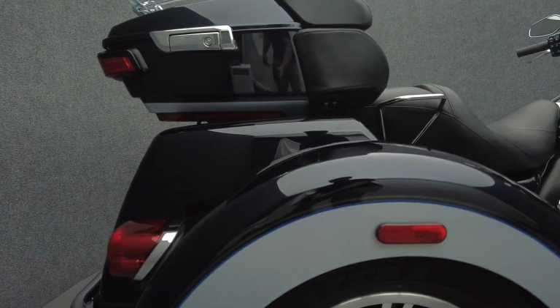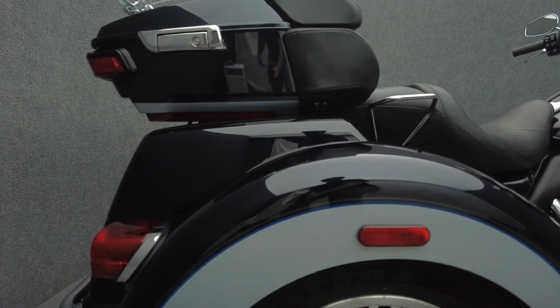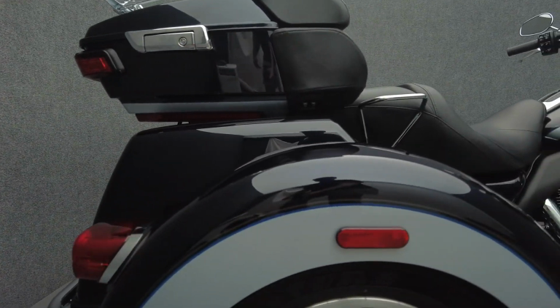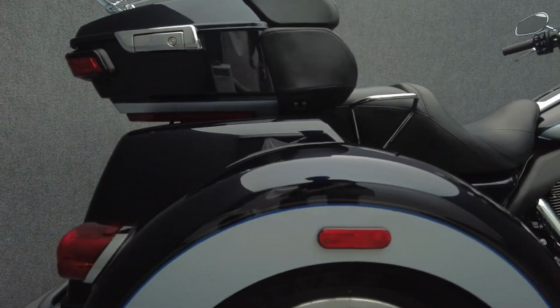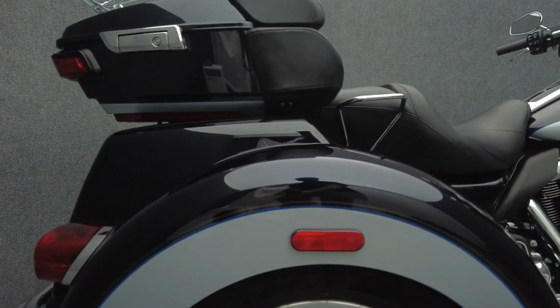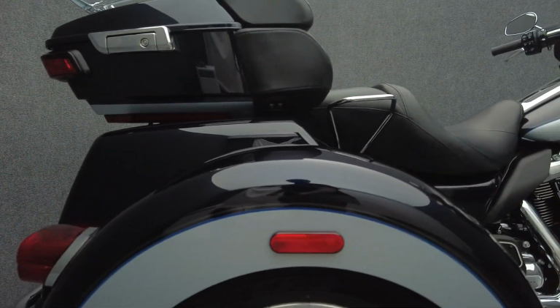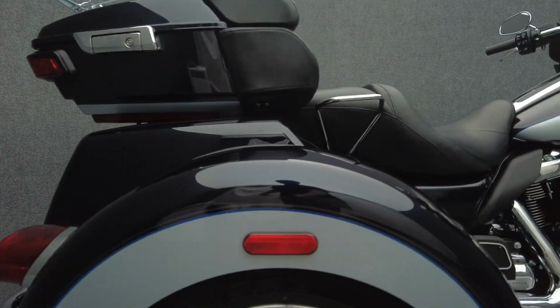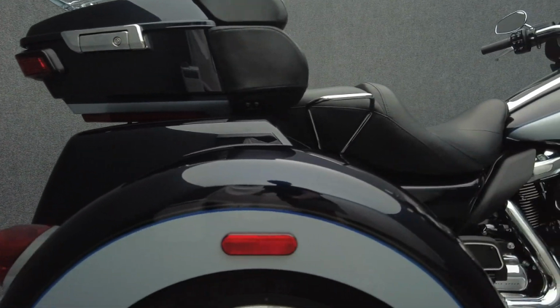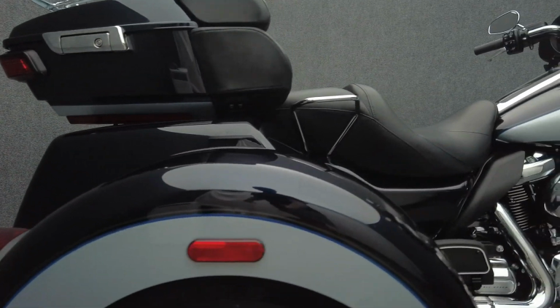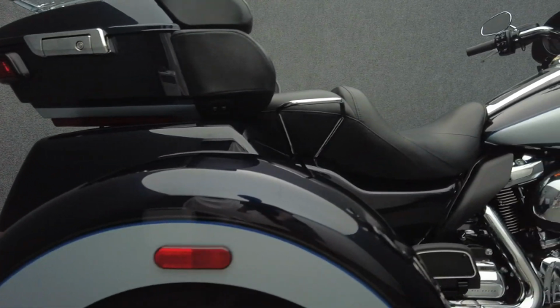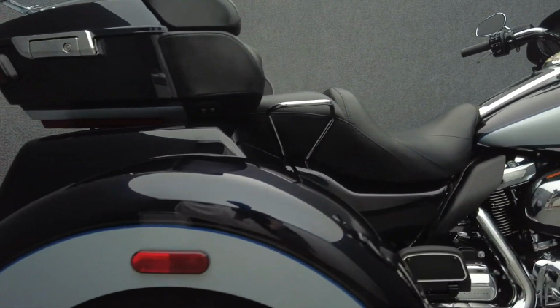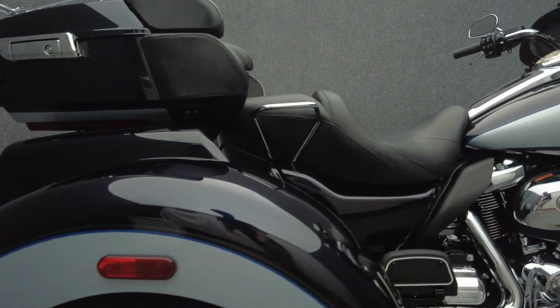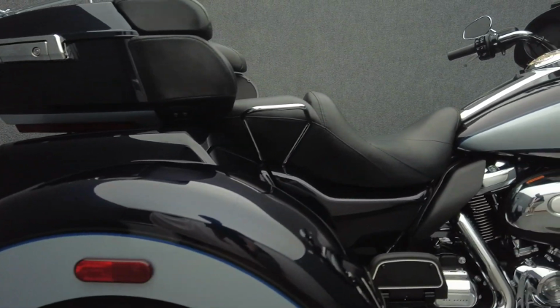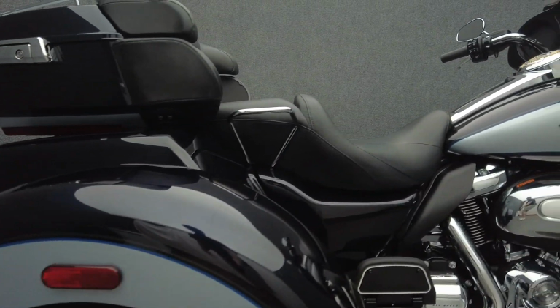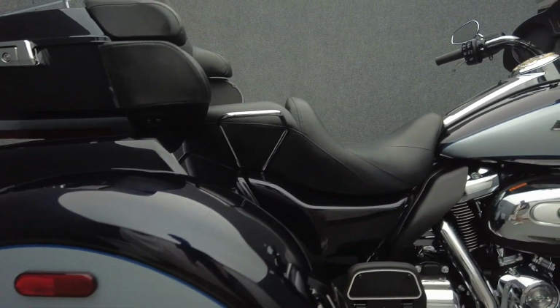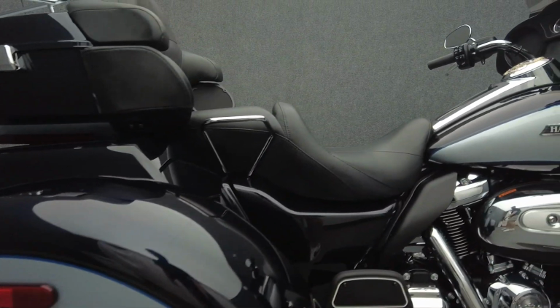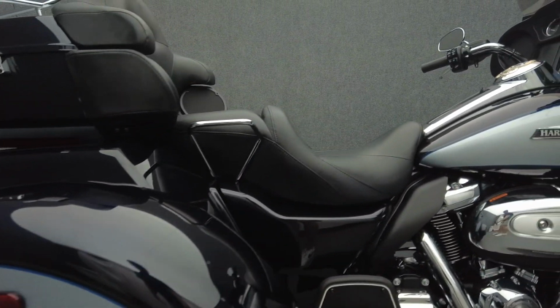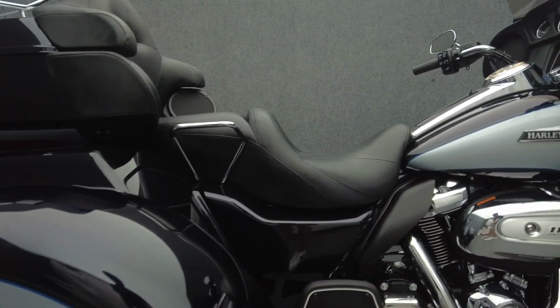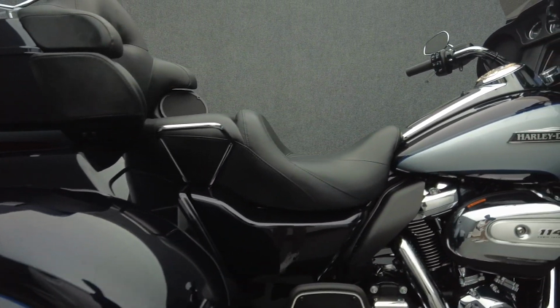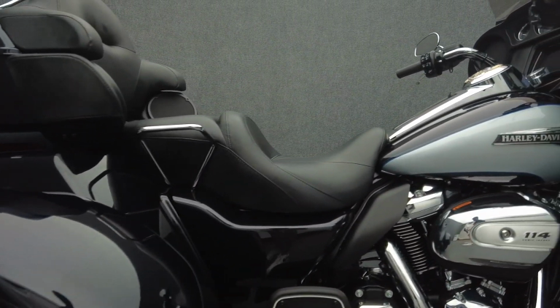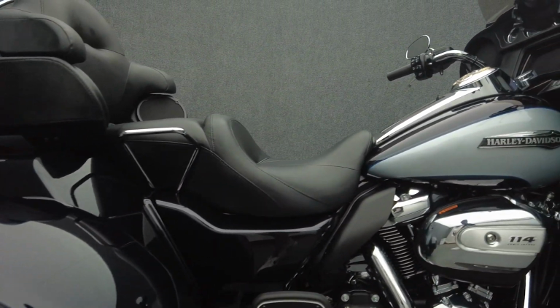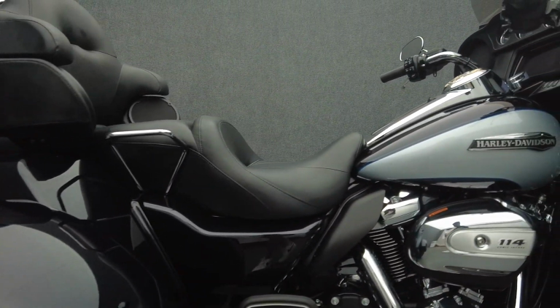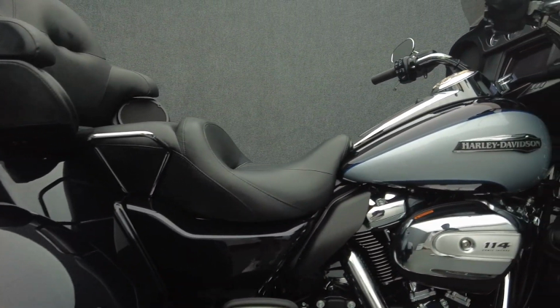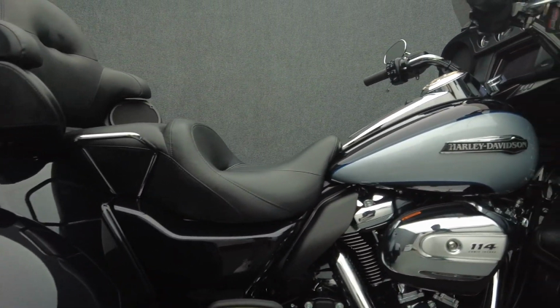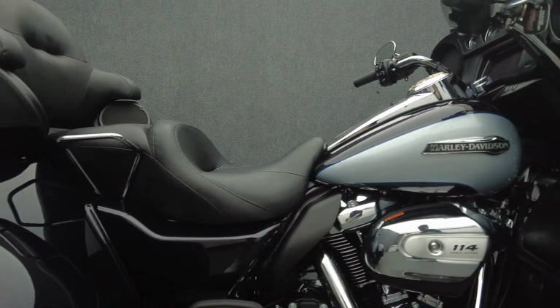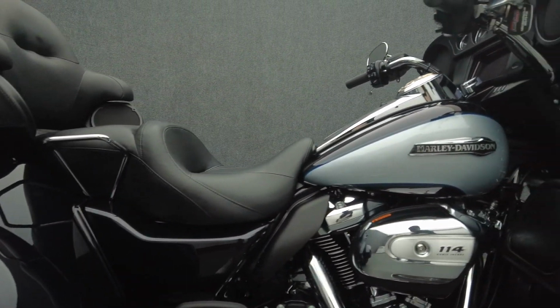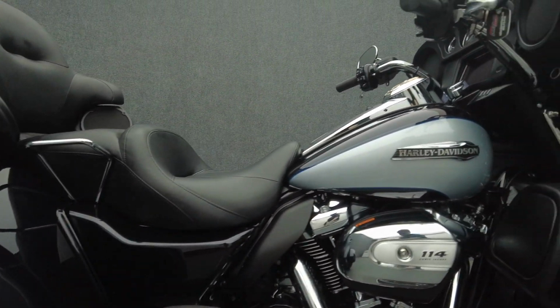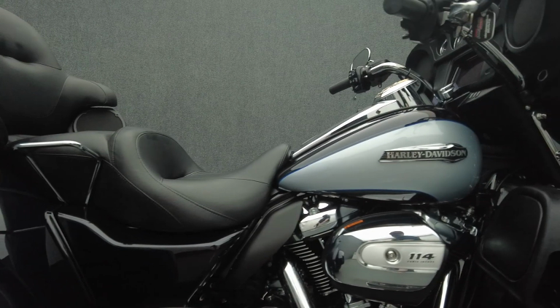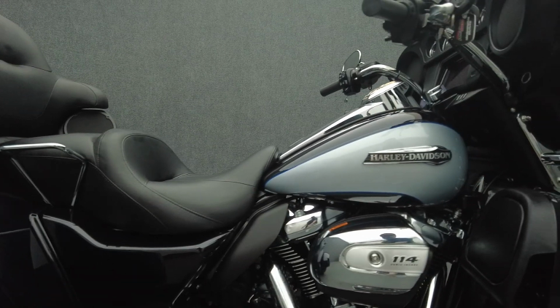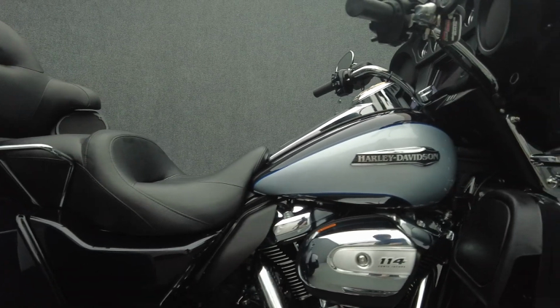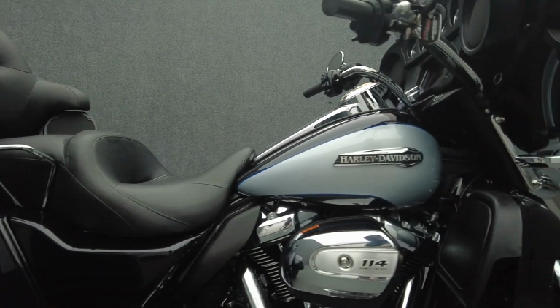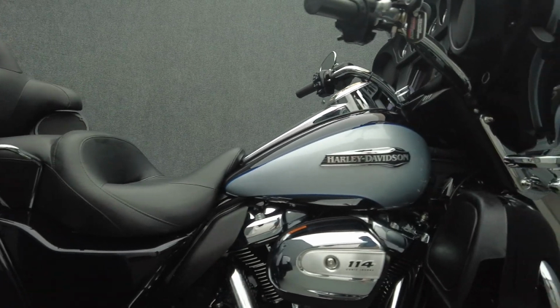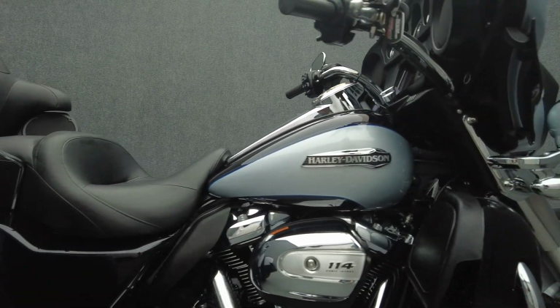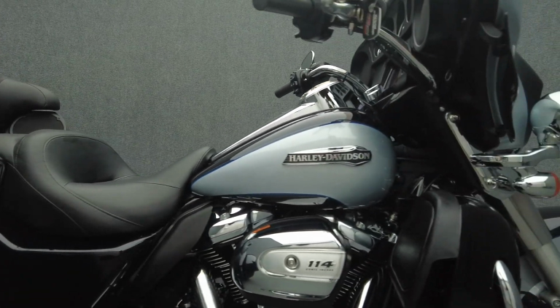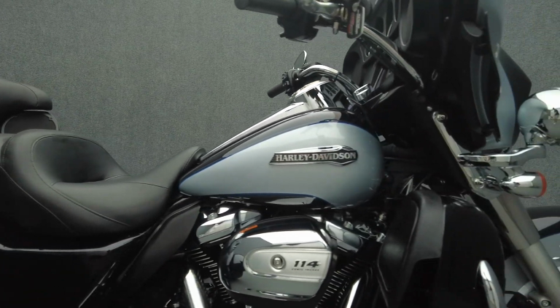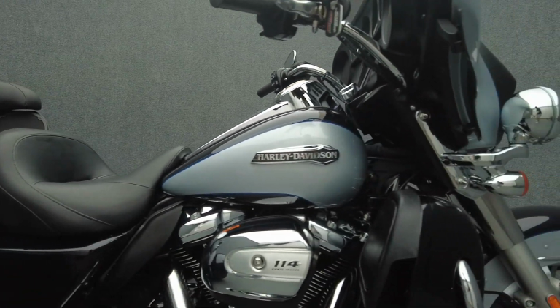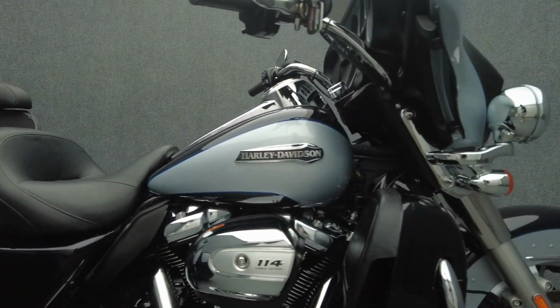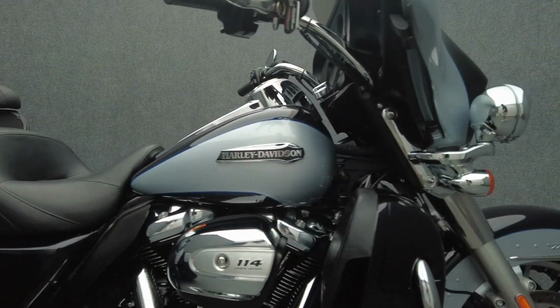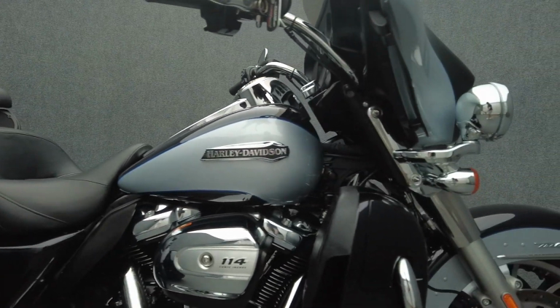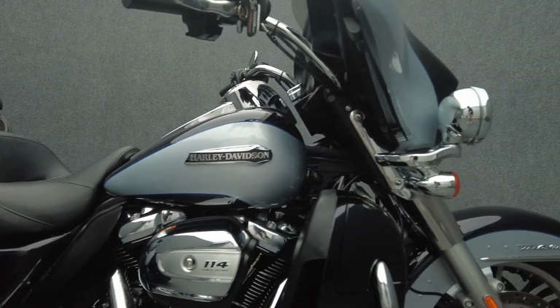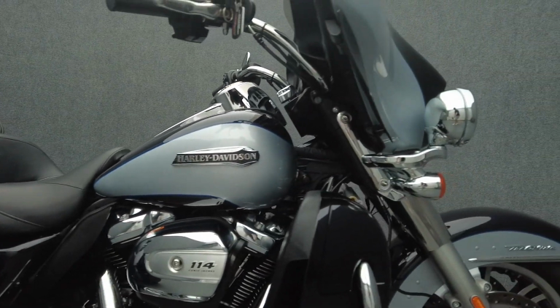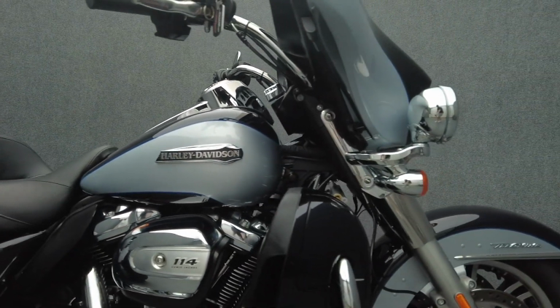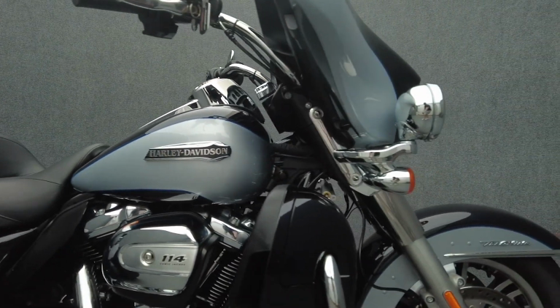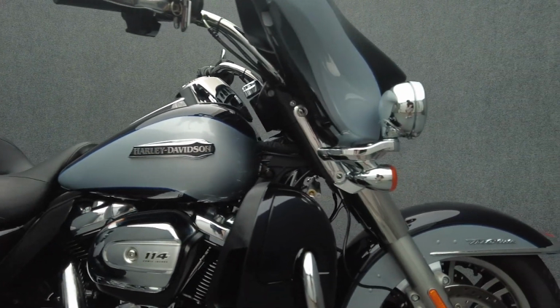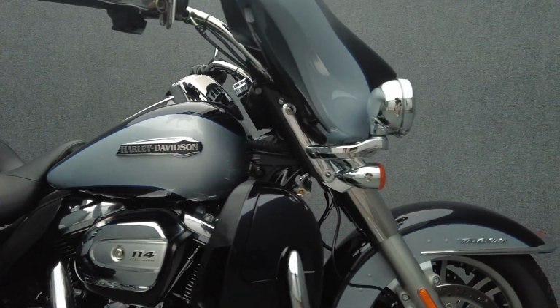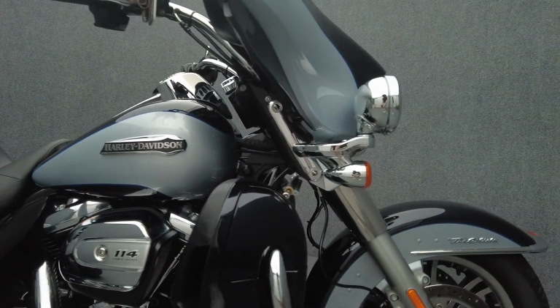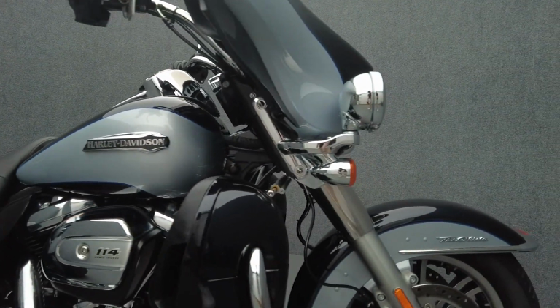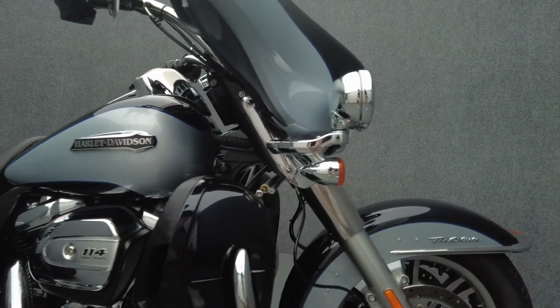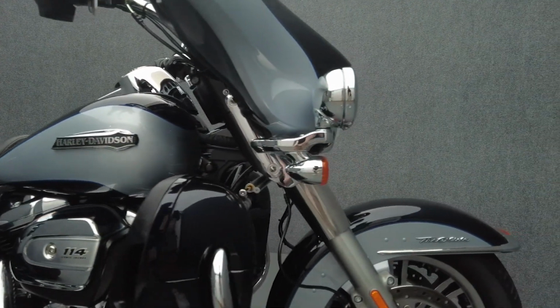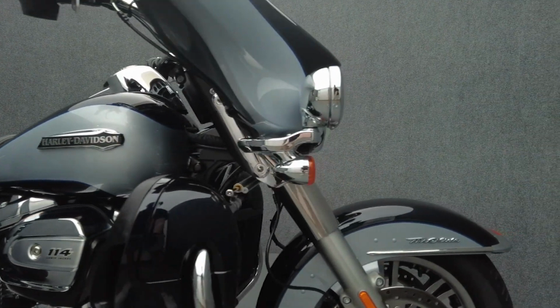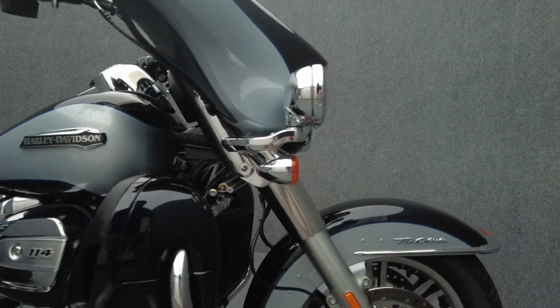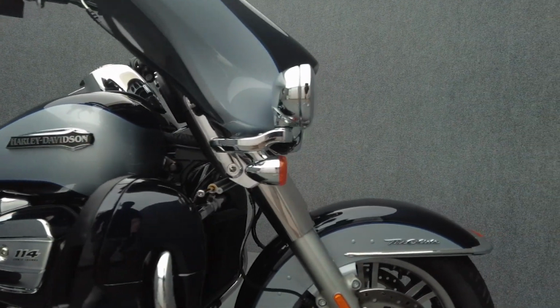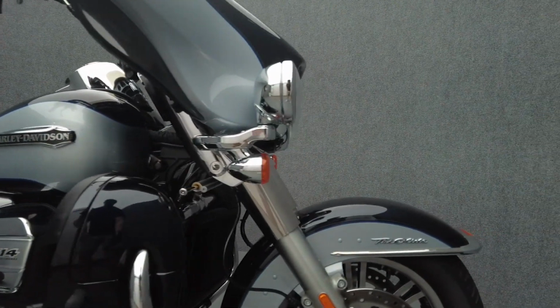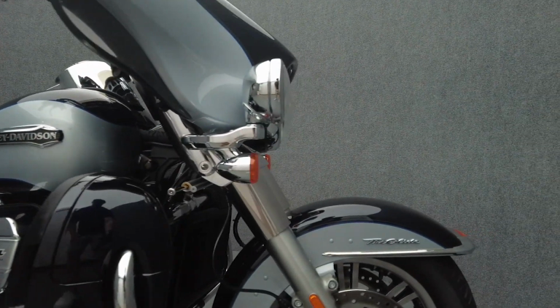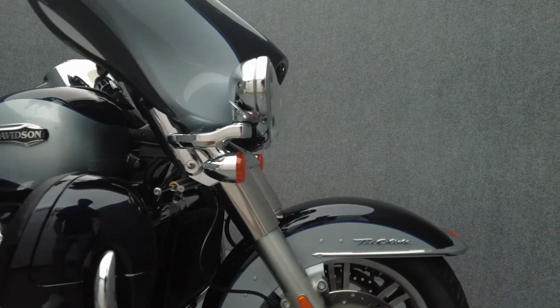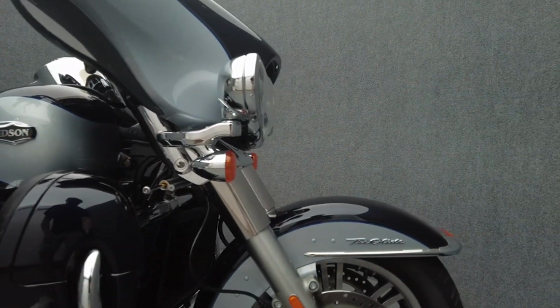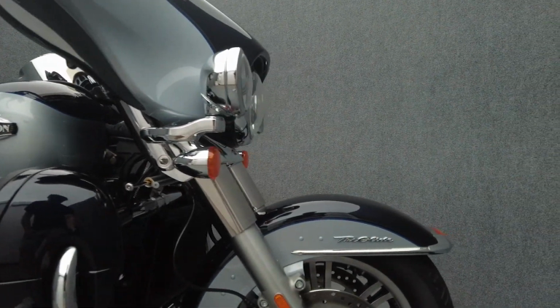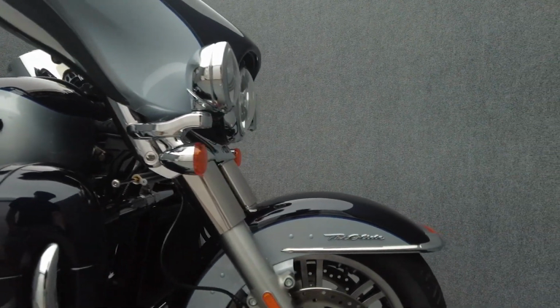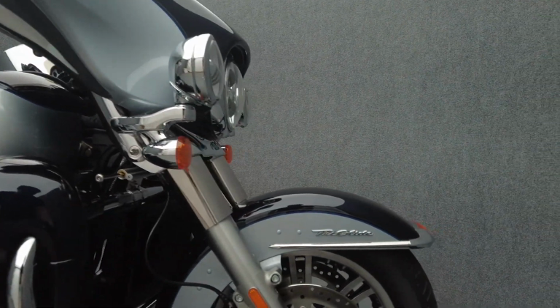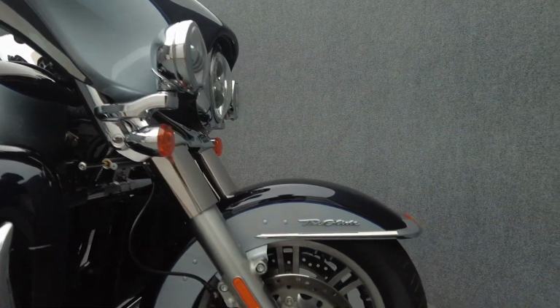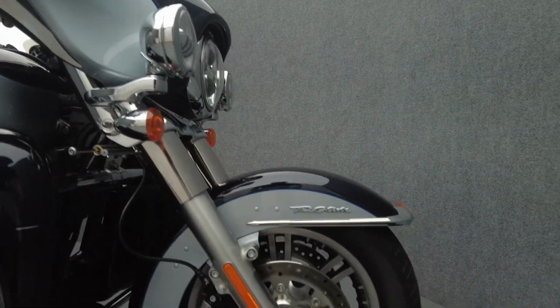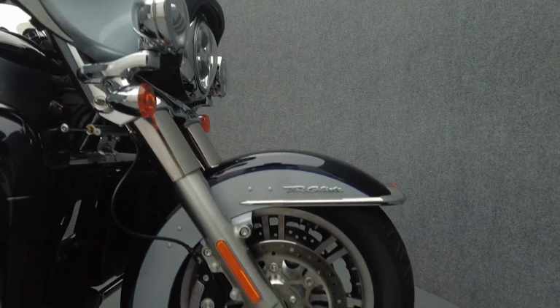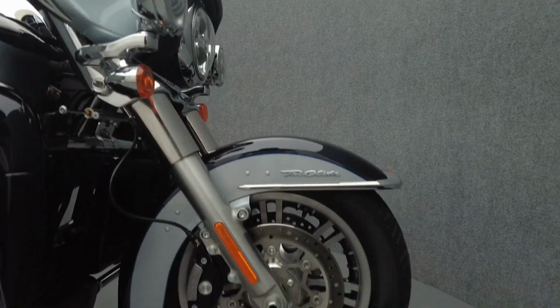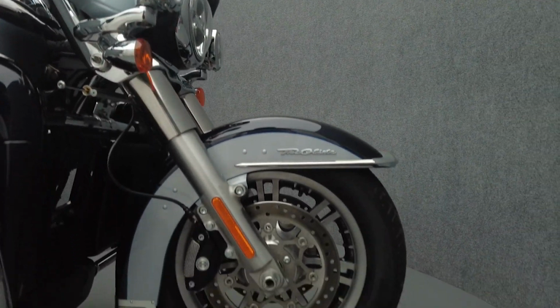It's been upgraded with a luggage rack, wind vest windshield, chrome rear bumper, driver backrest, lift-to-ride primary cover, and a lift-to-ride fuel door.